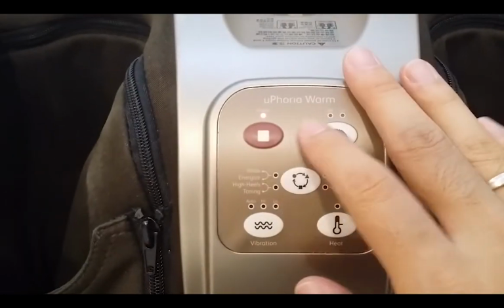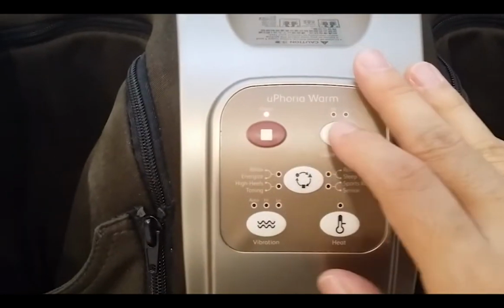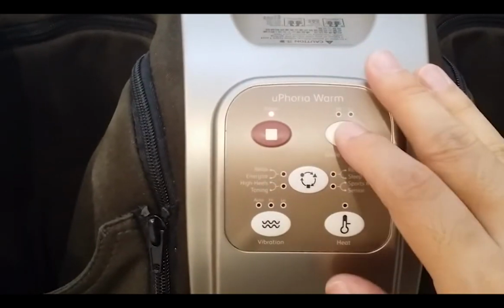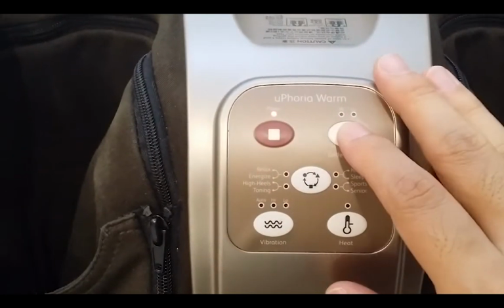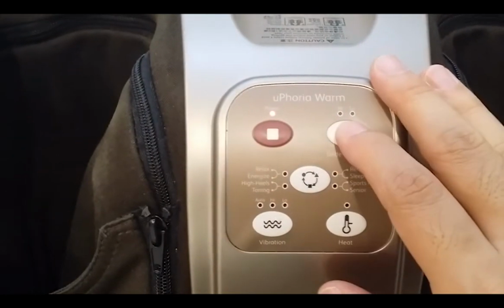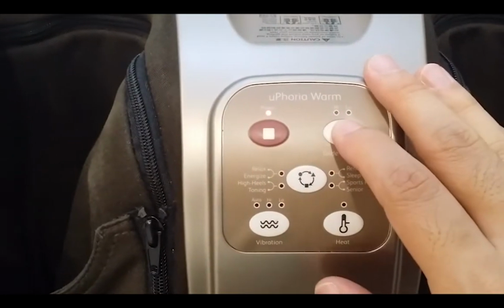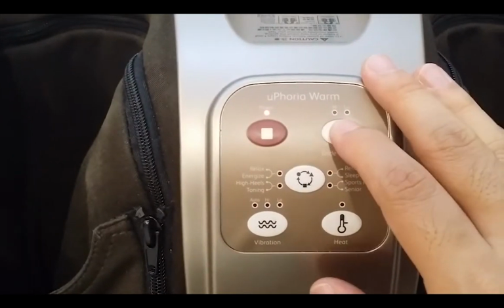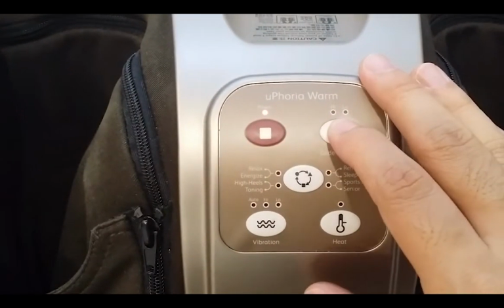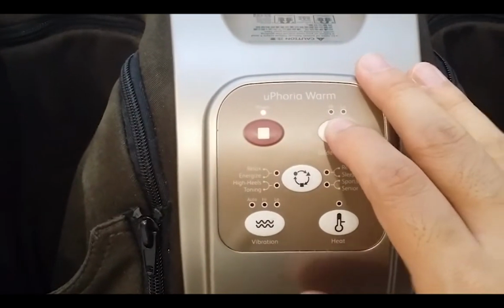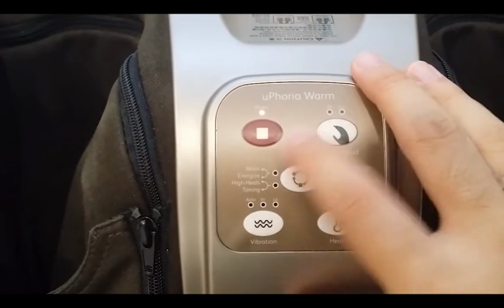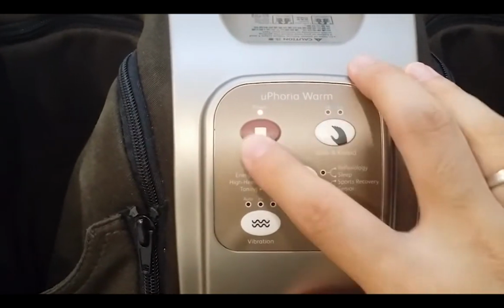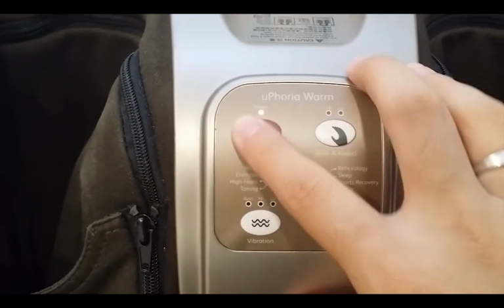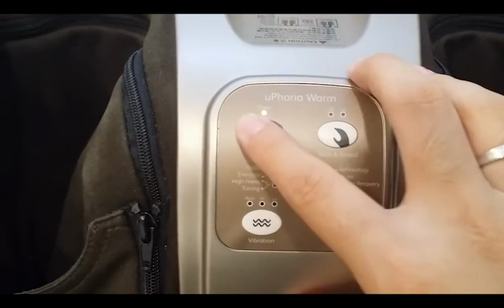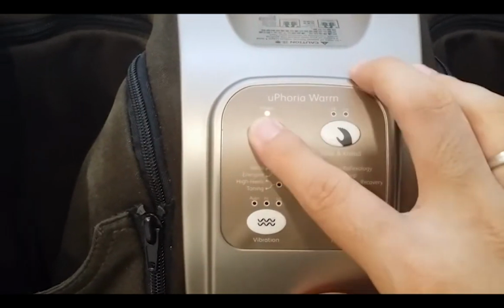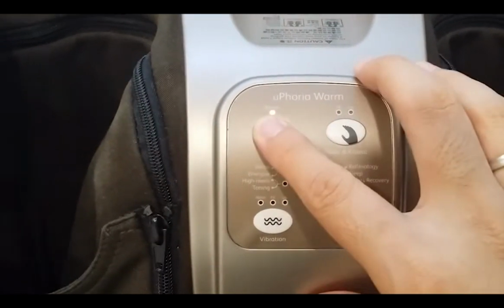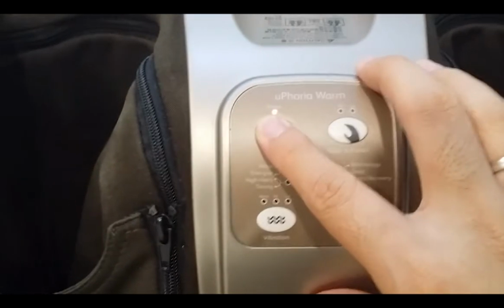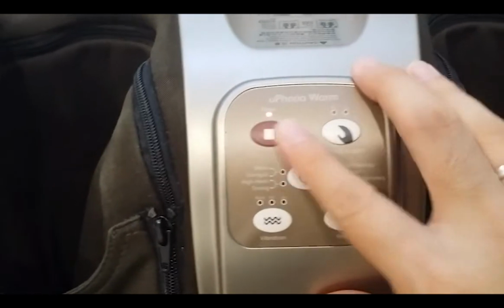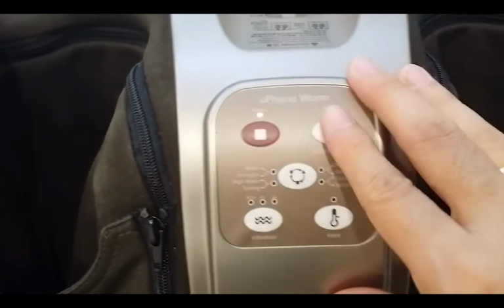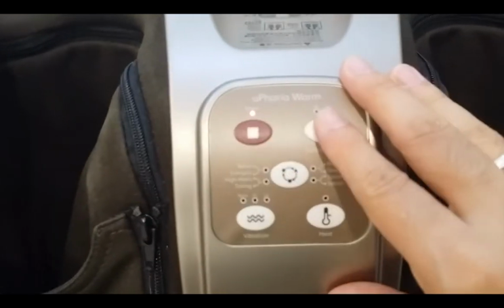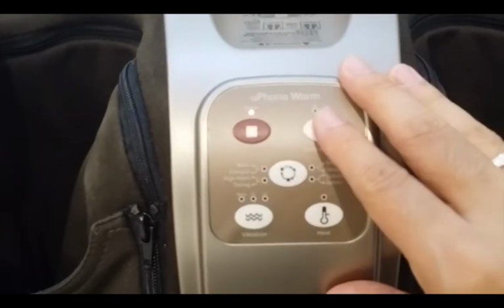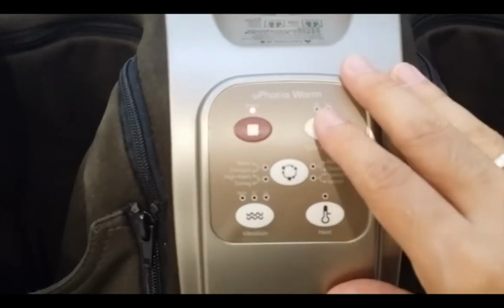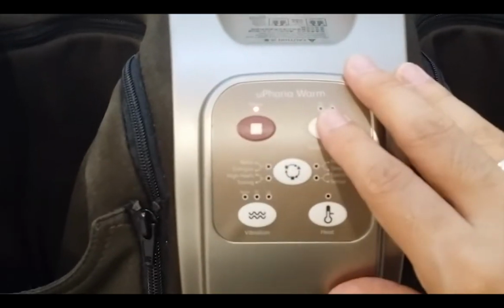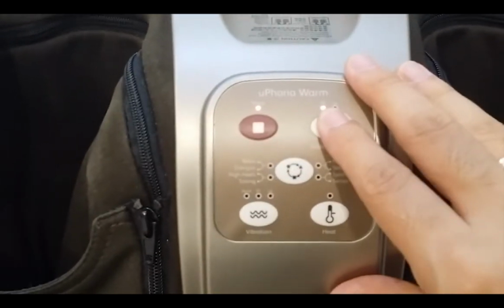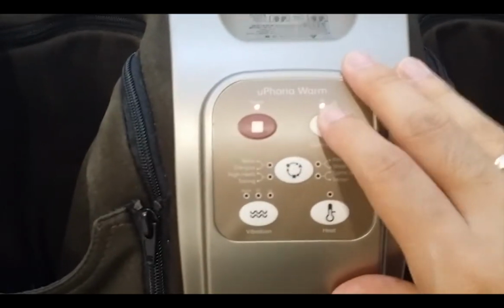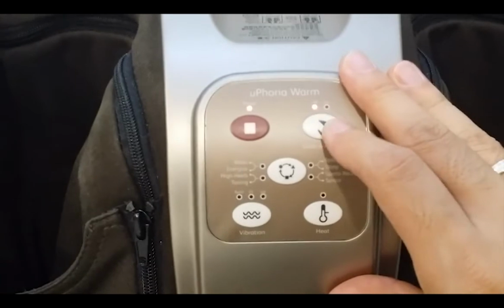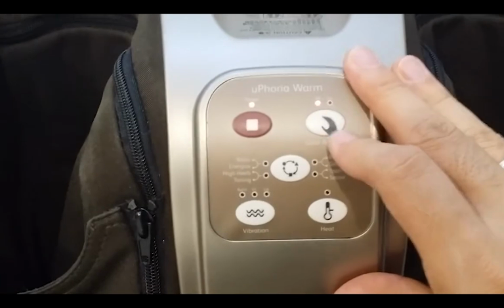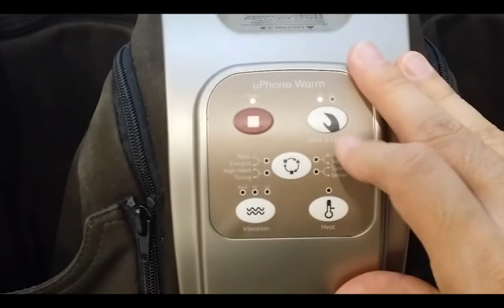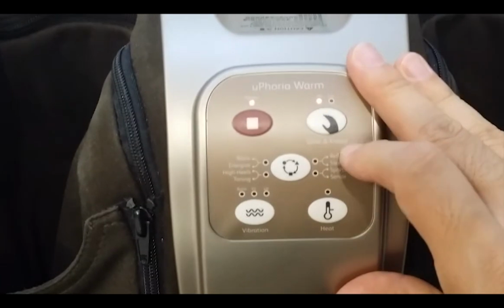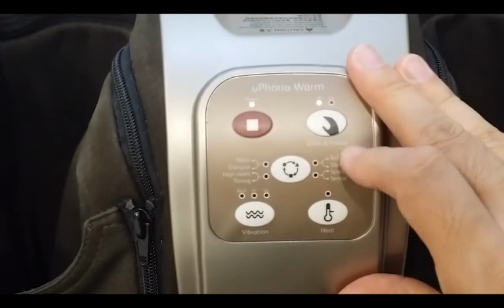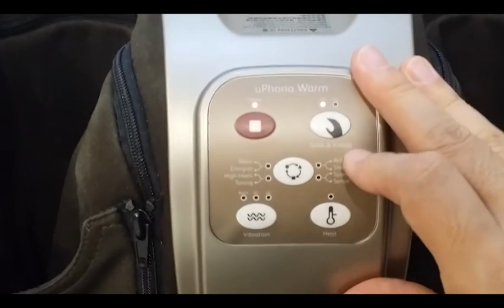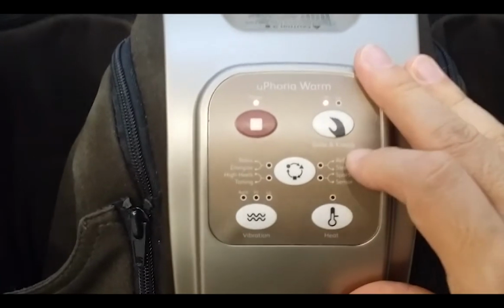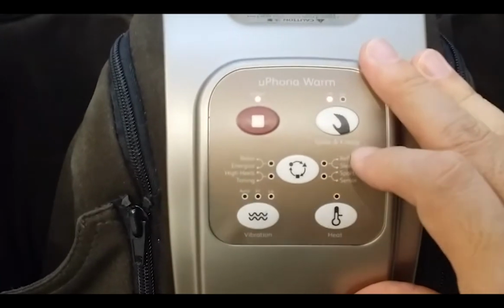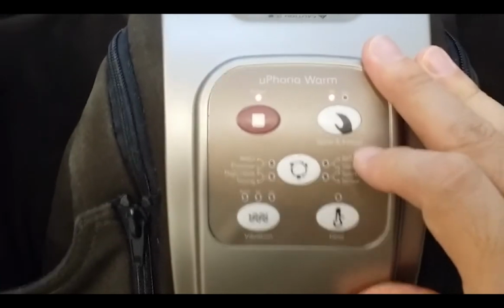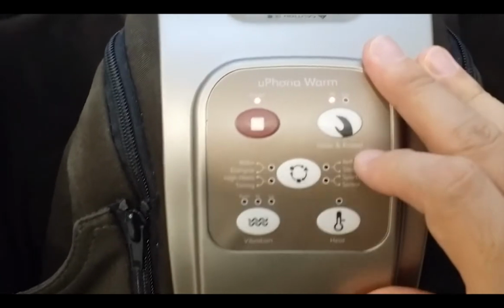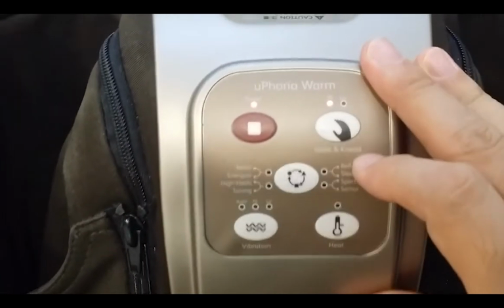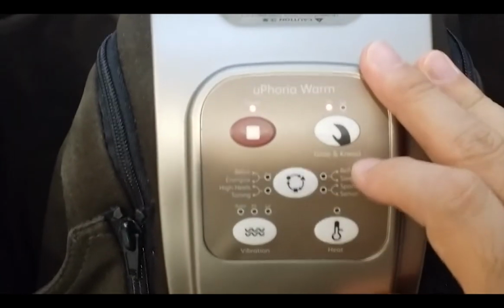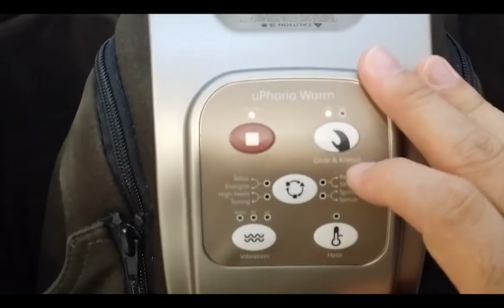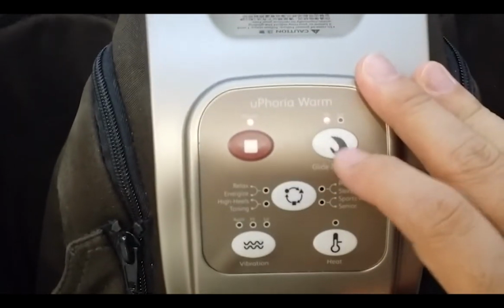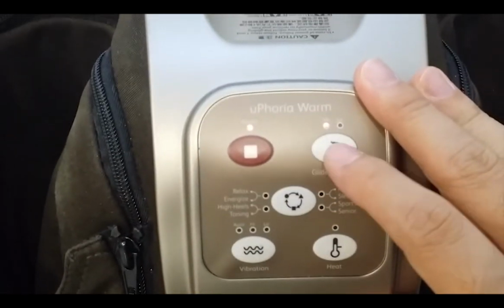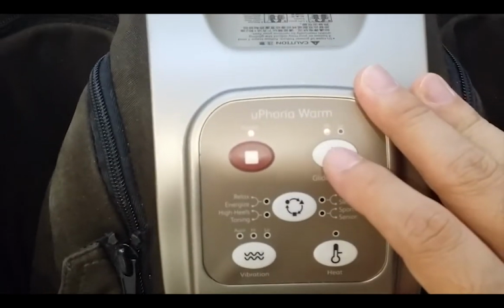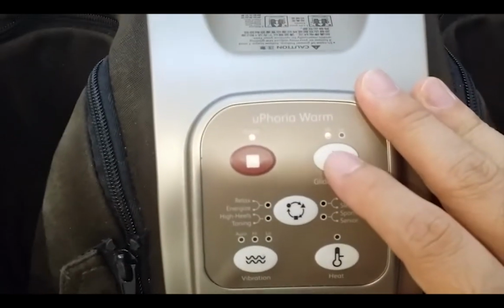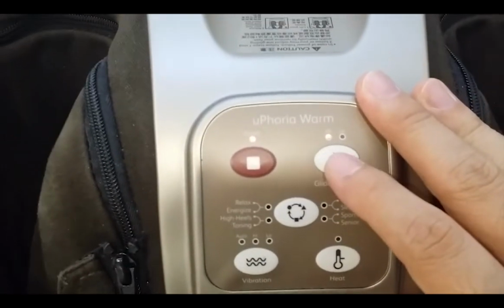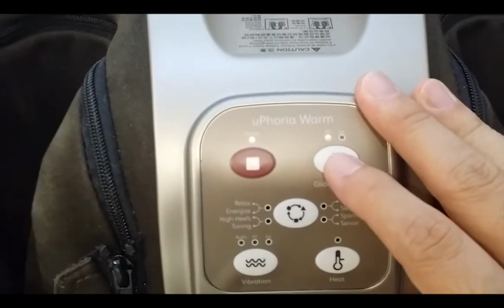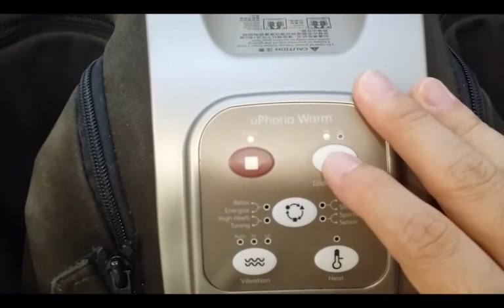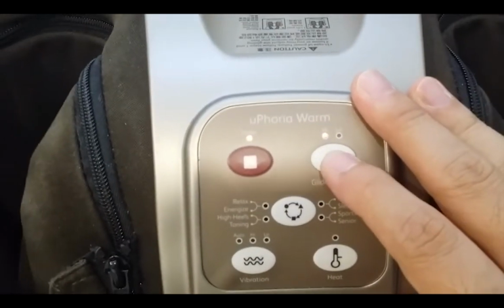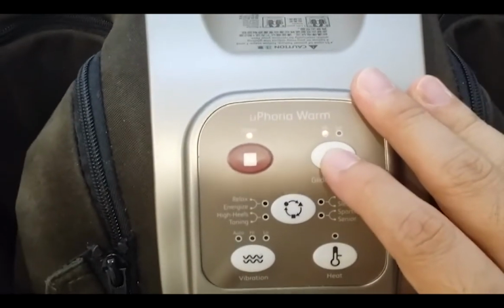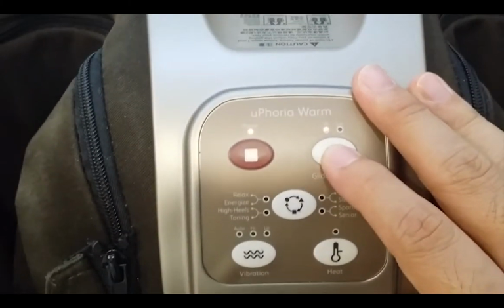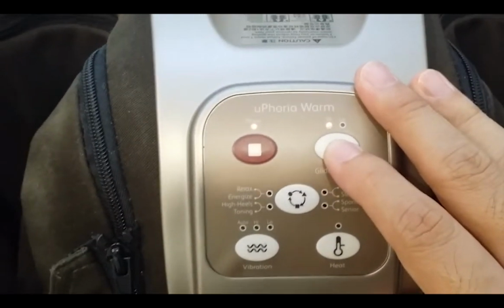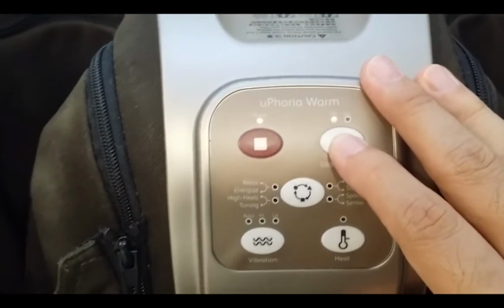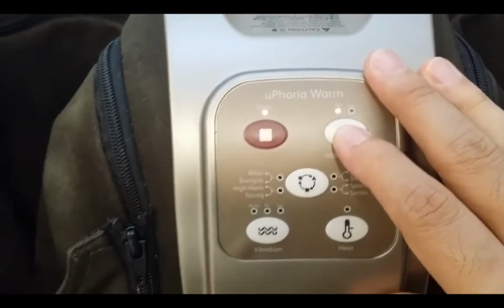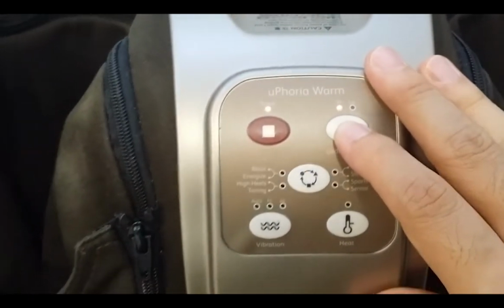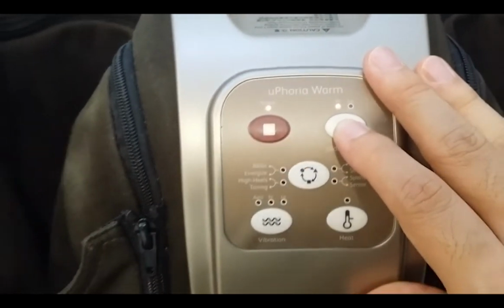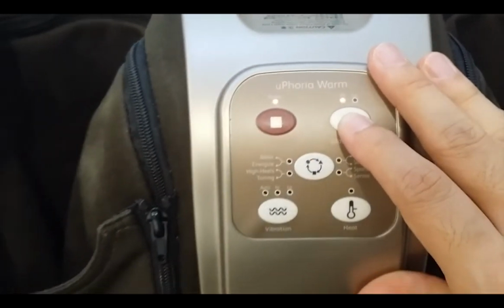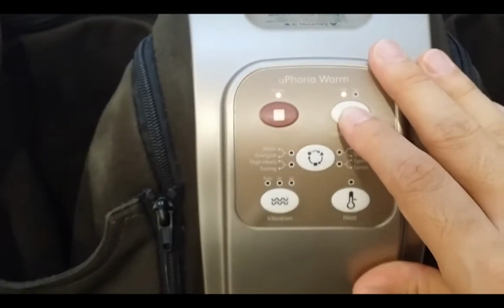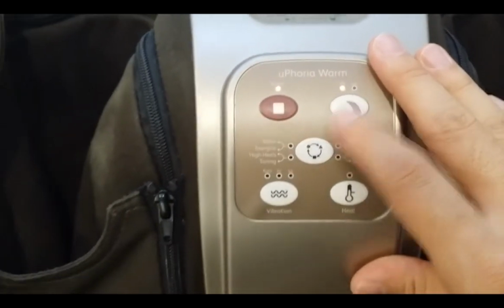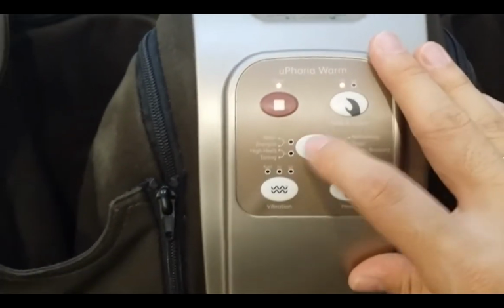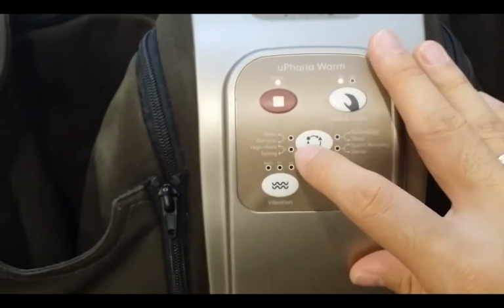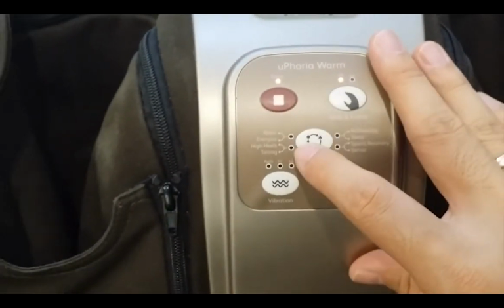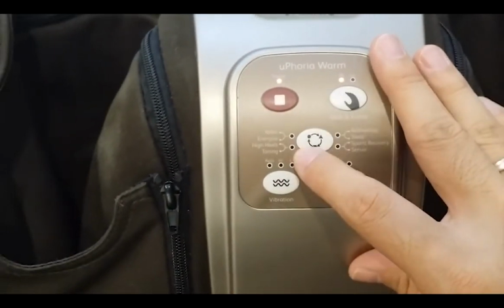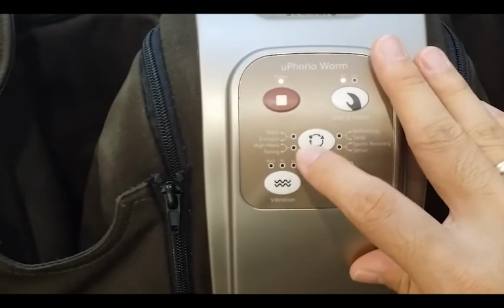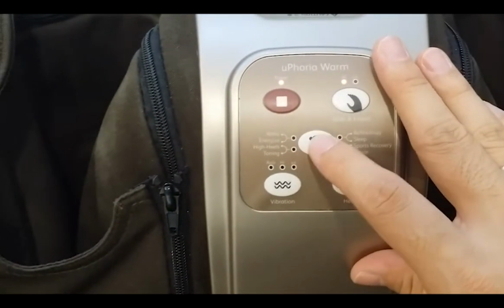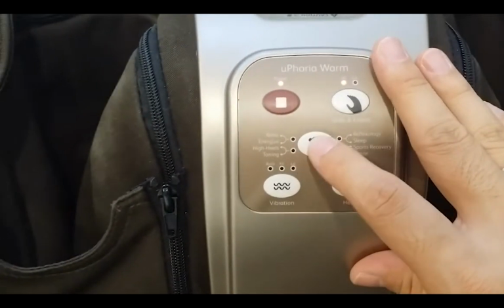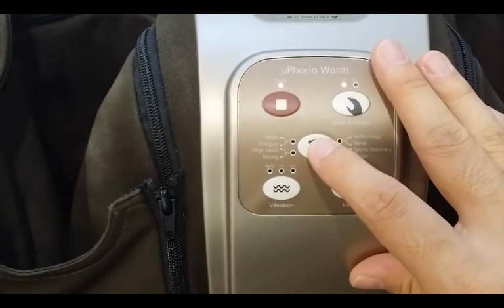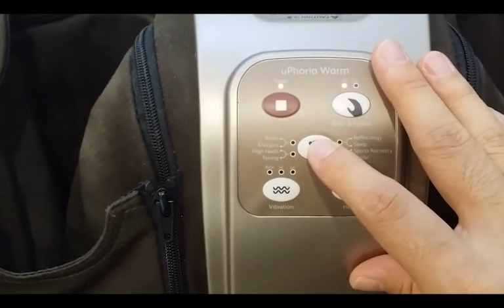Besides that, you can also adjust the vibration, the glide and knee, and also the heat function.